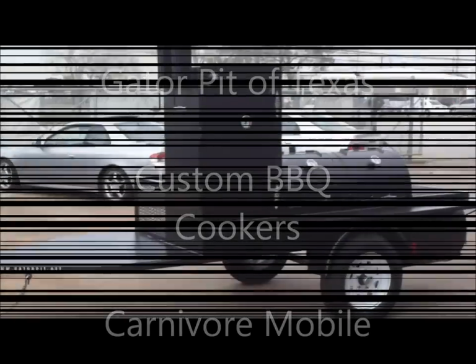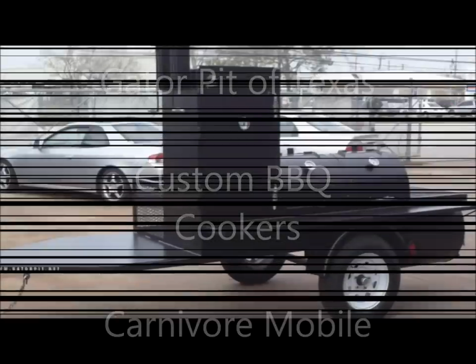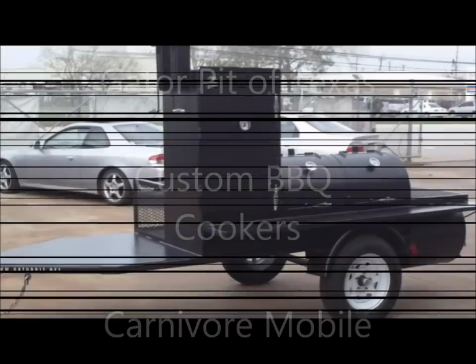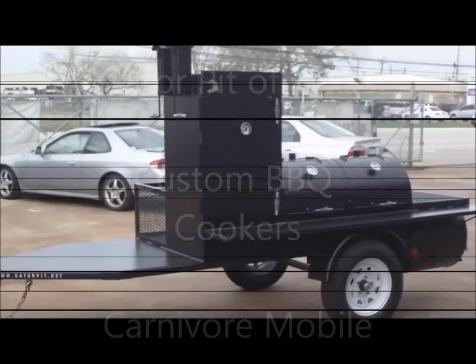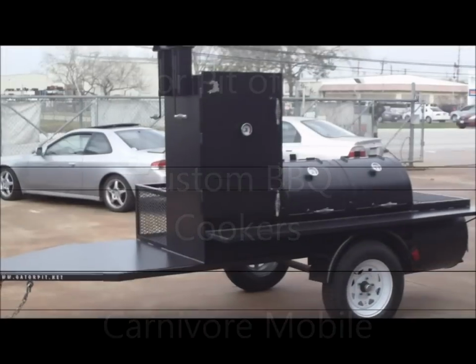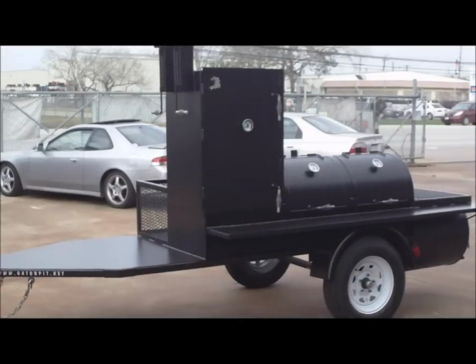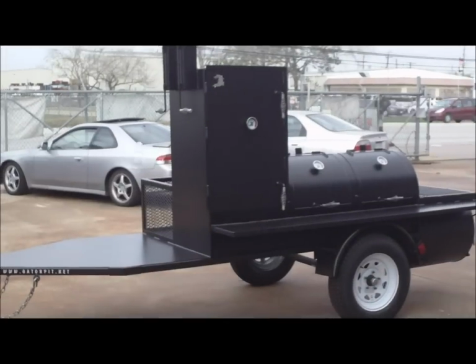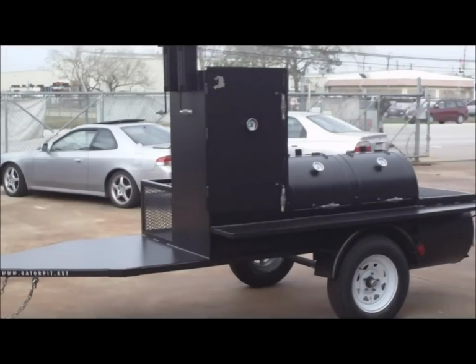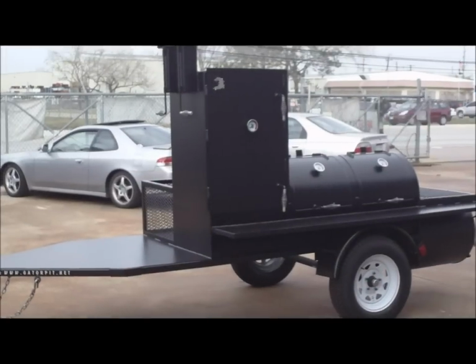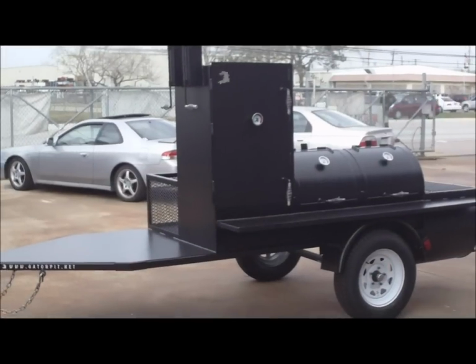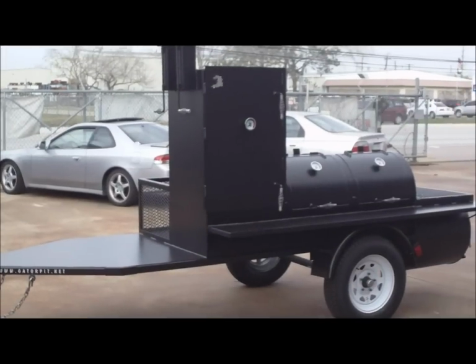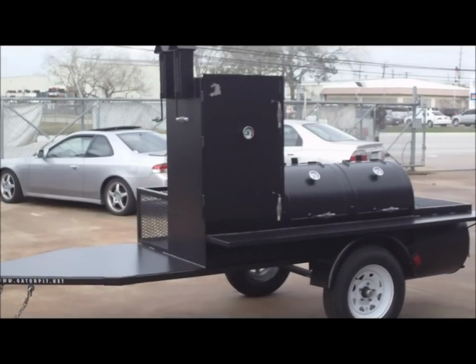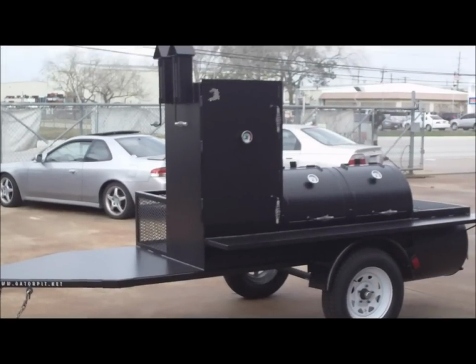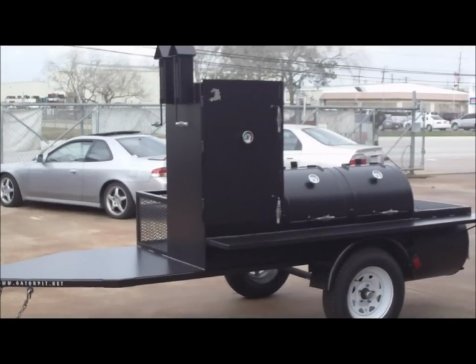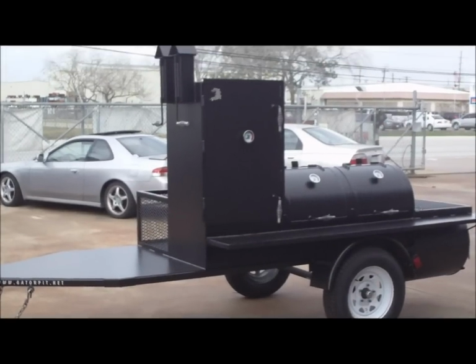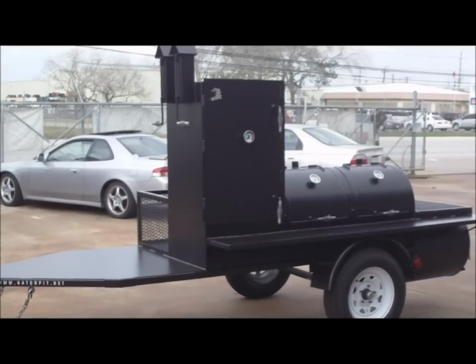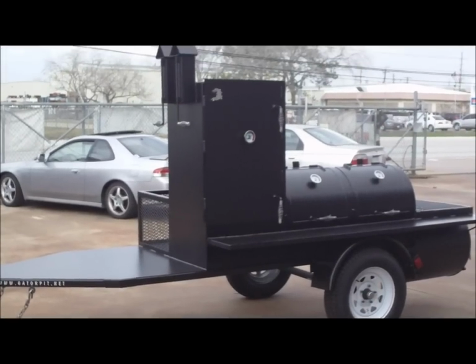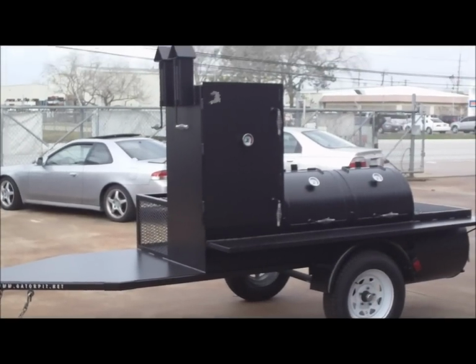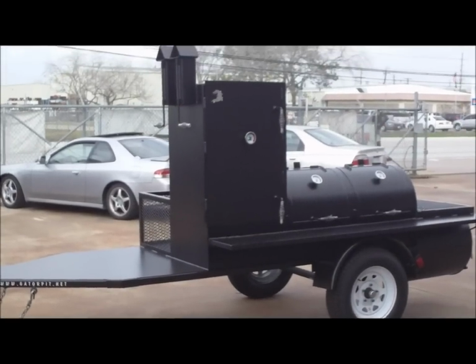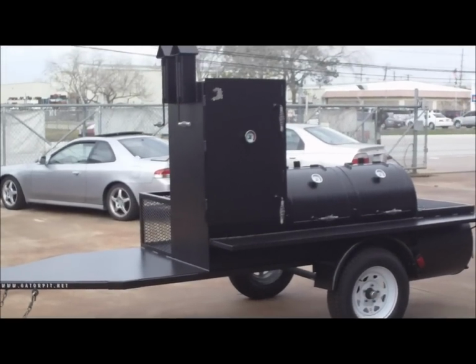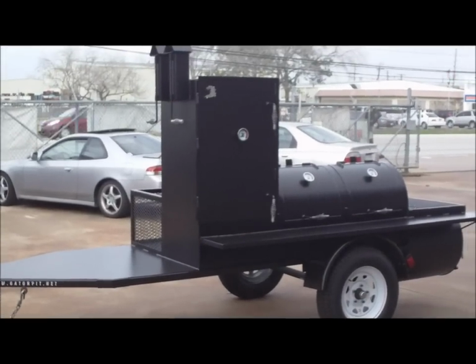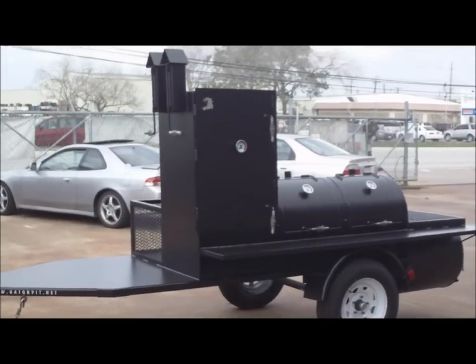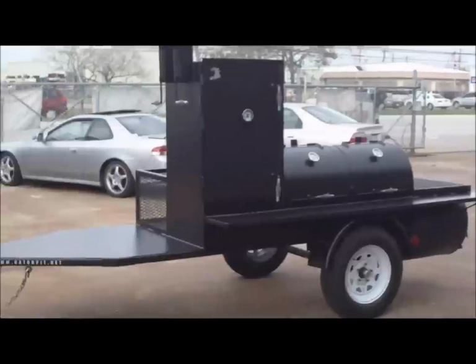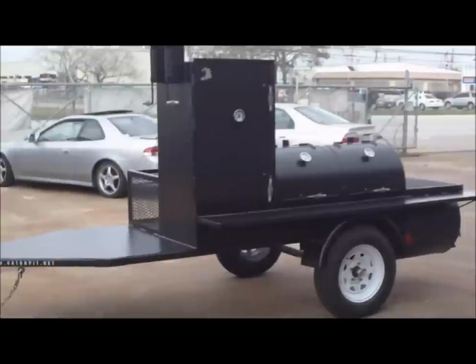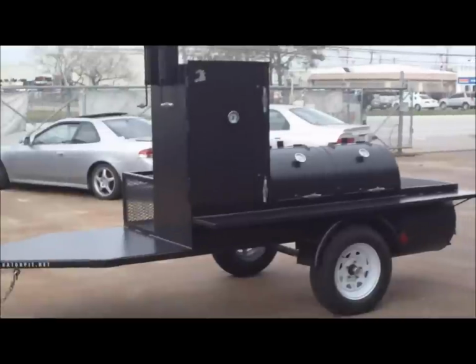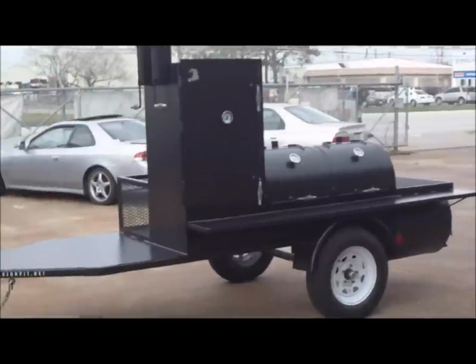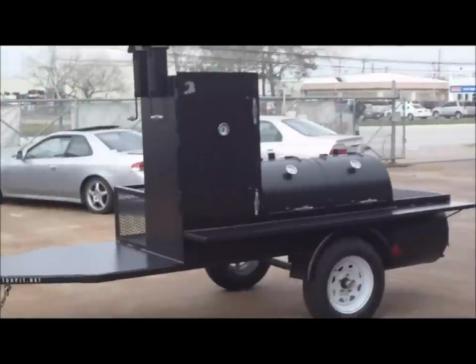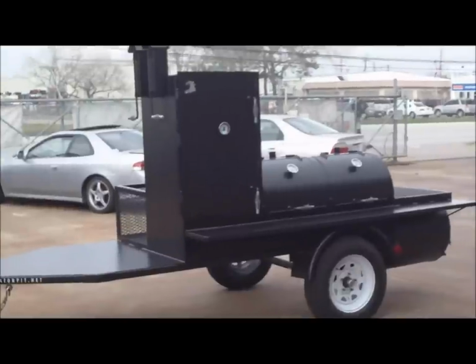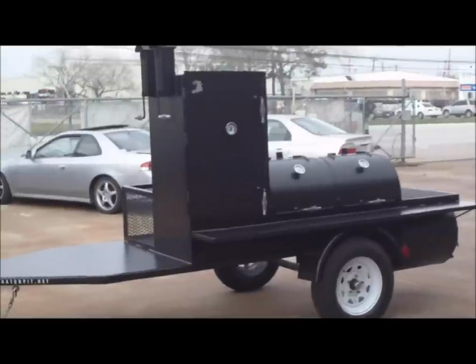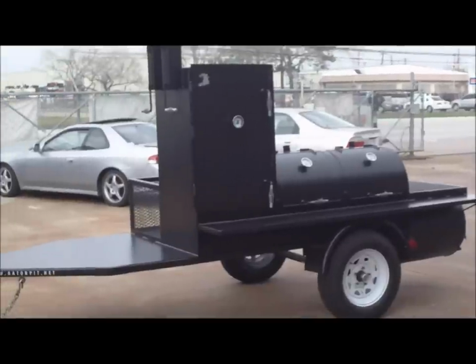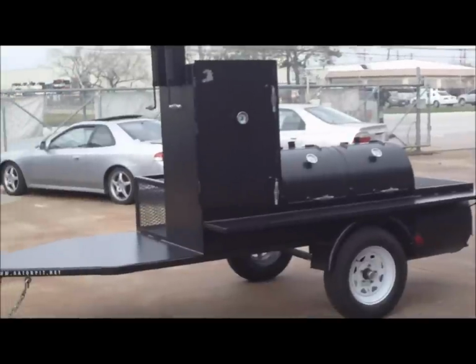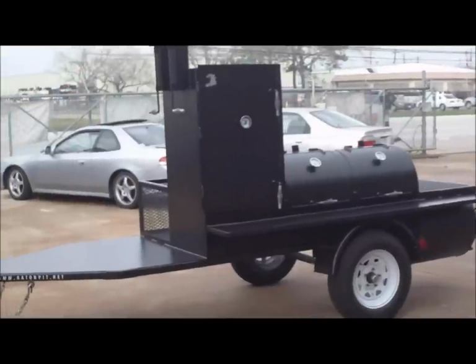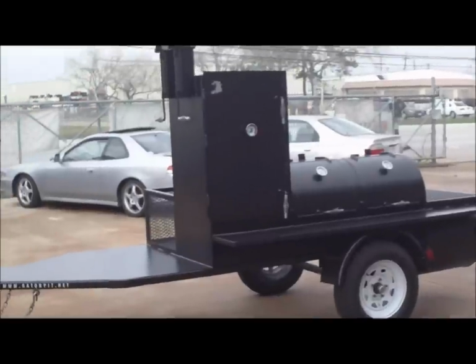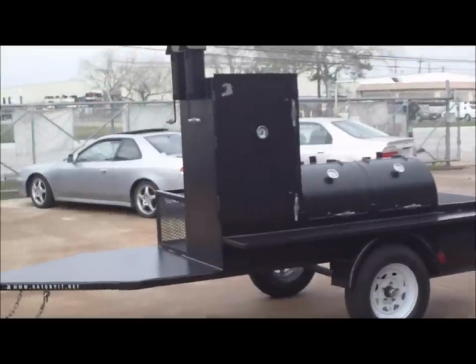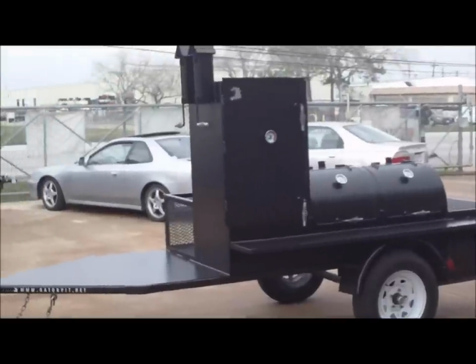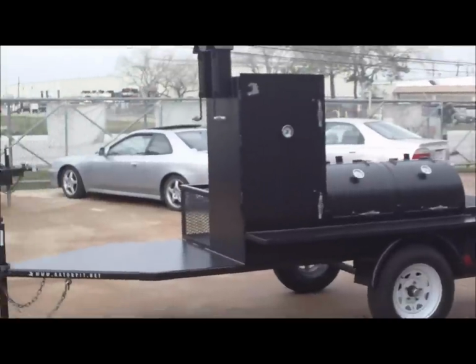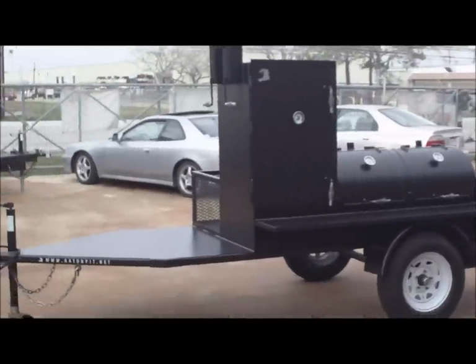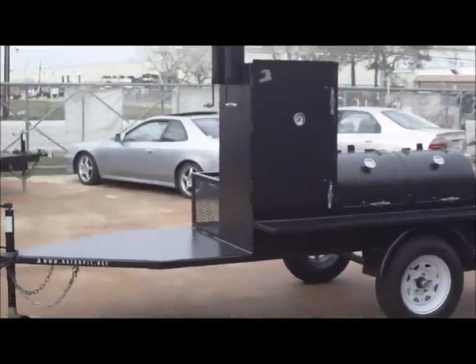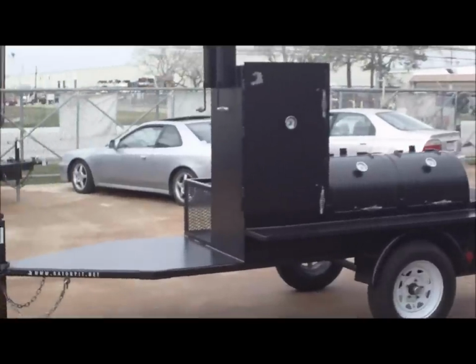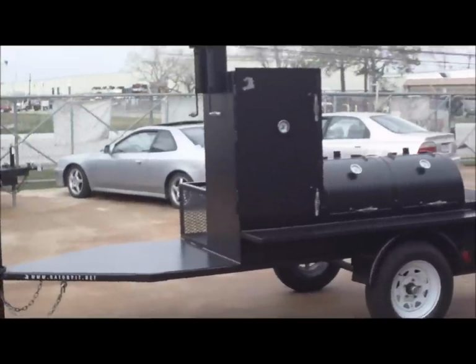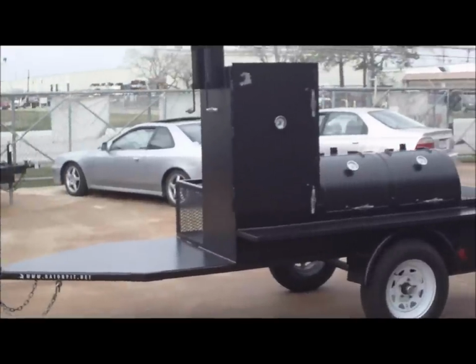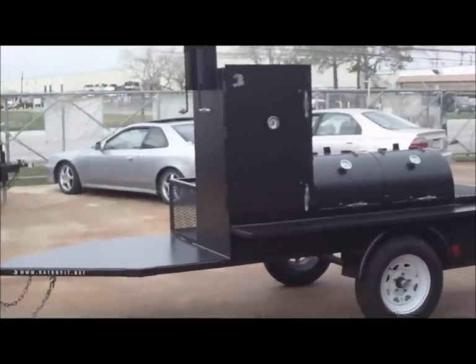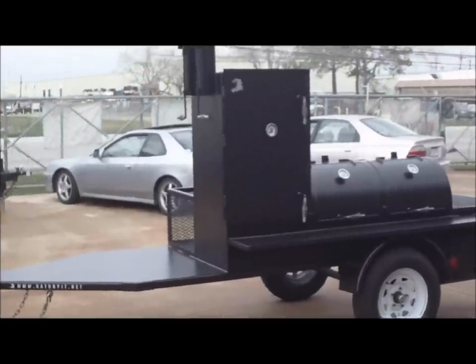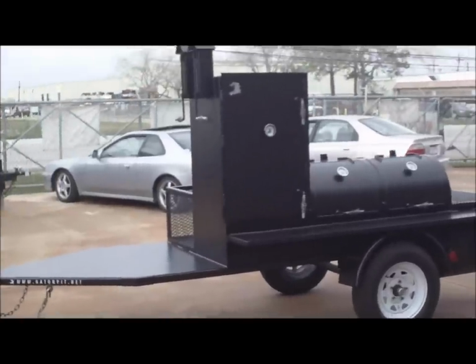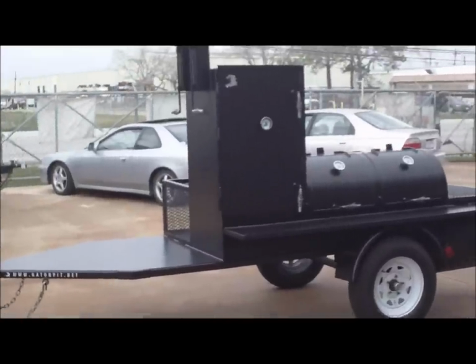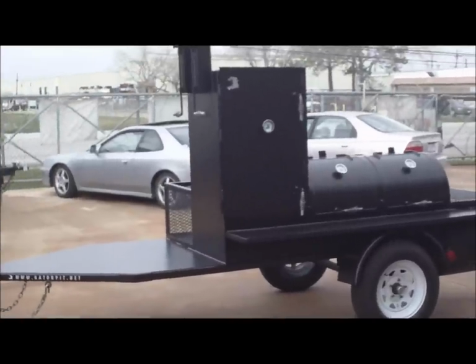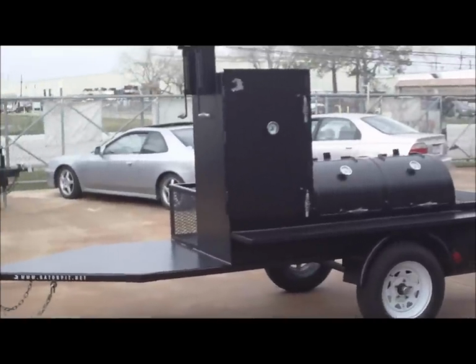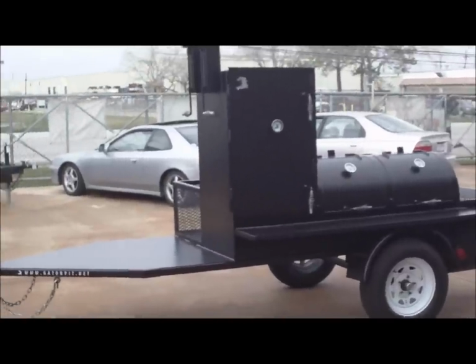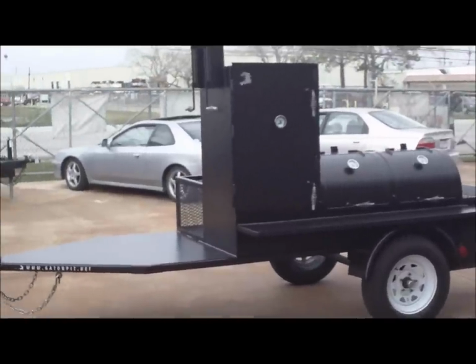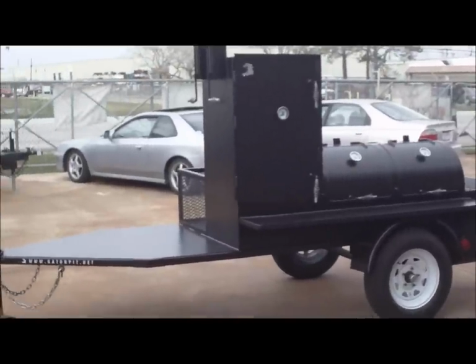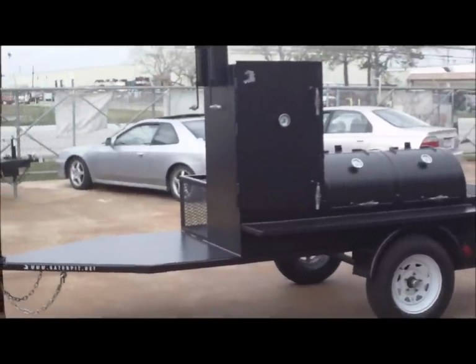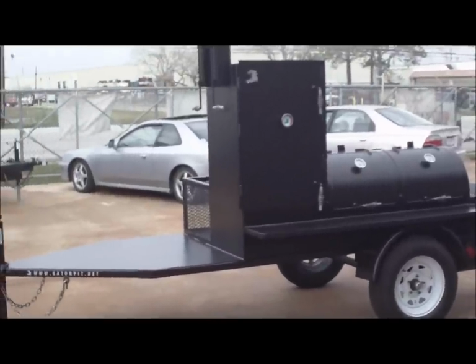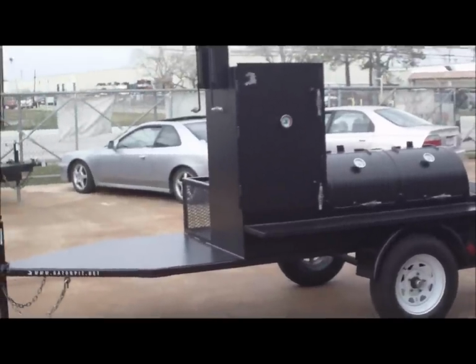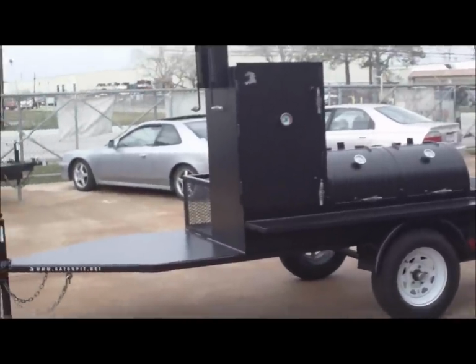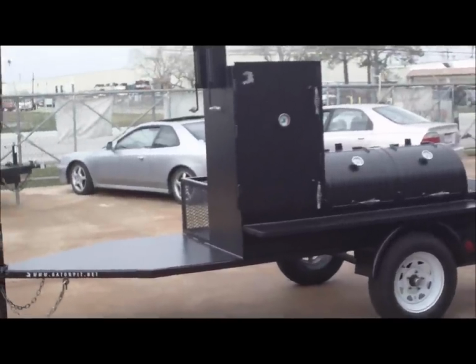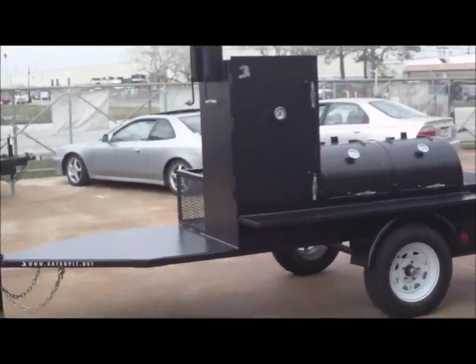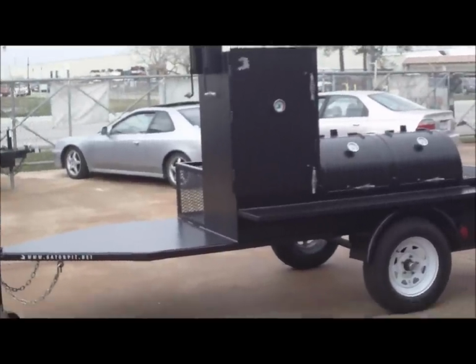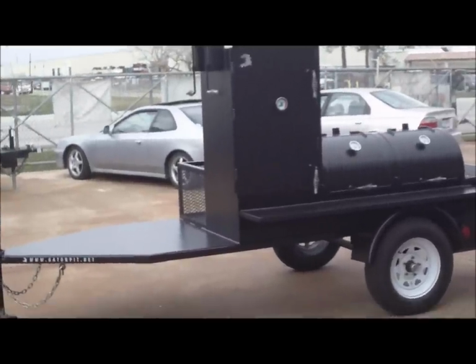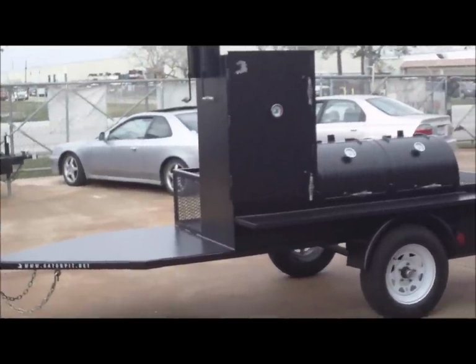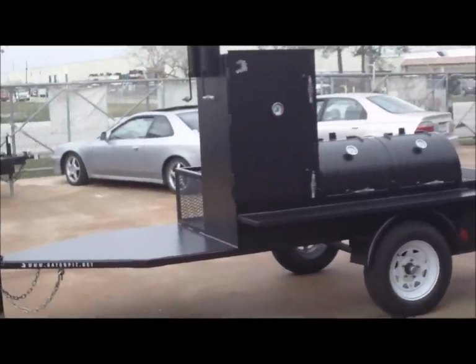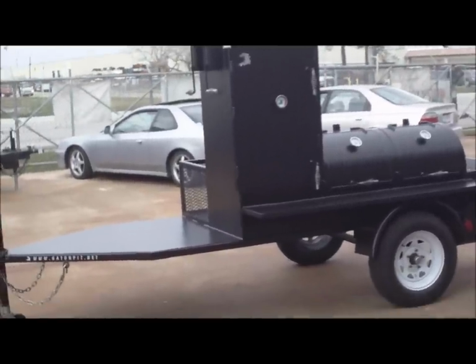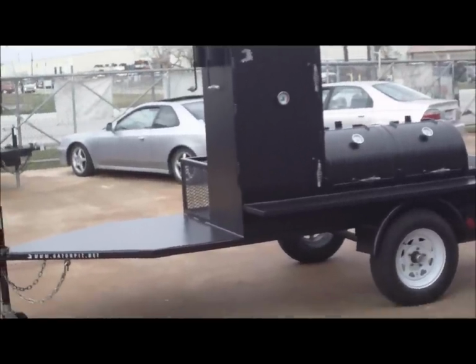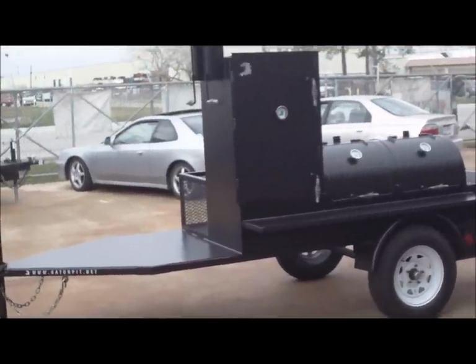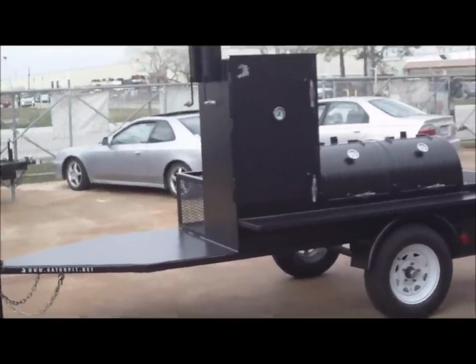Gator Pit Custom BBQ Pits, my name is Rich. I'm going to walk you through a custom trailer rig that we just completed for a customer here locally in Houston.